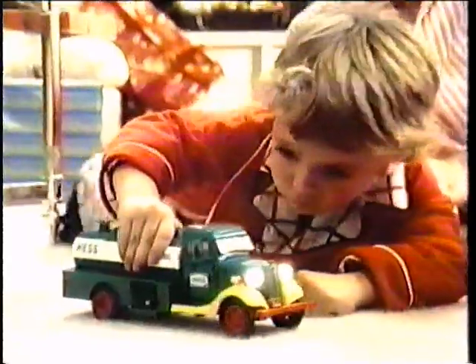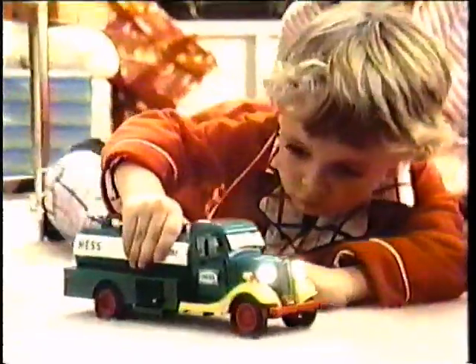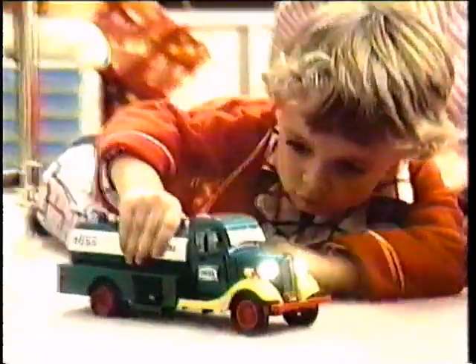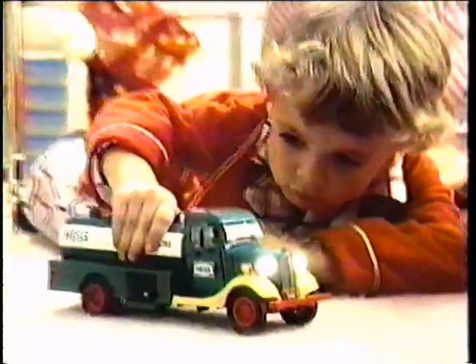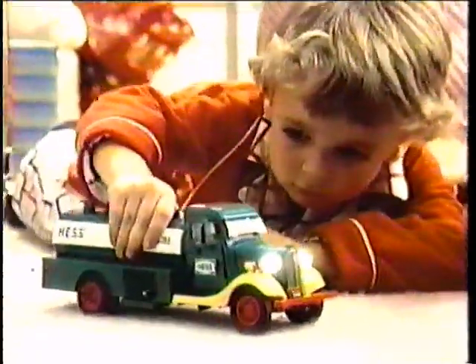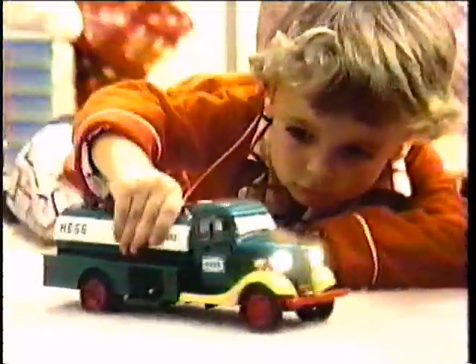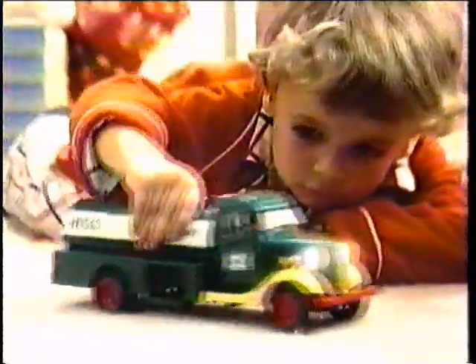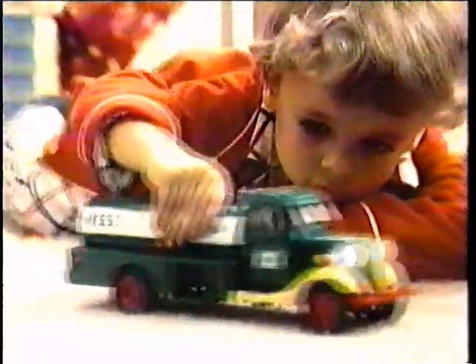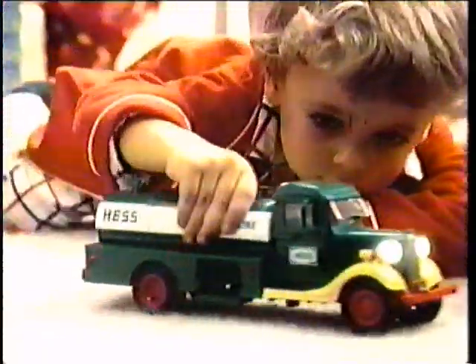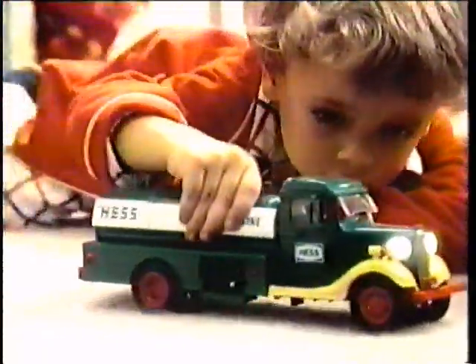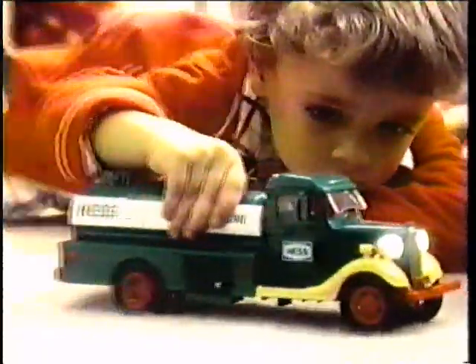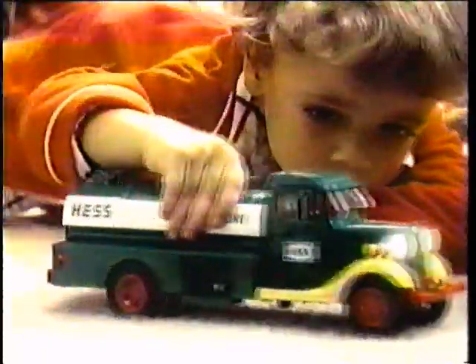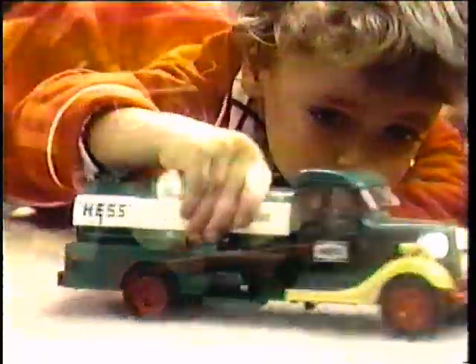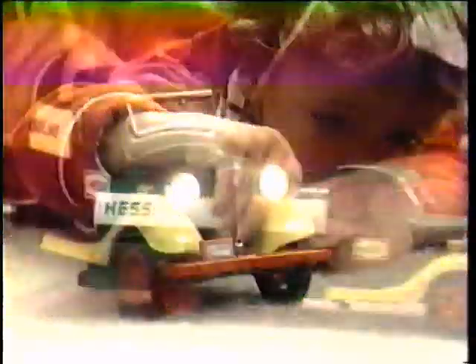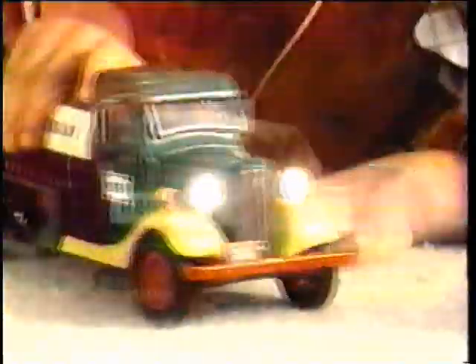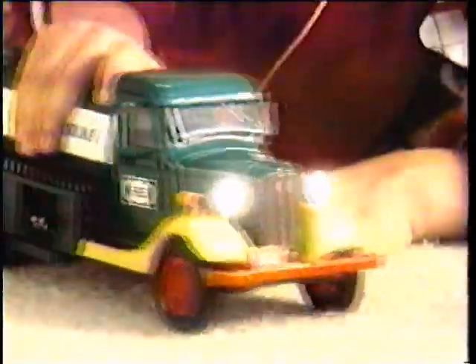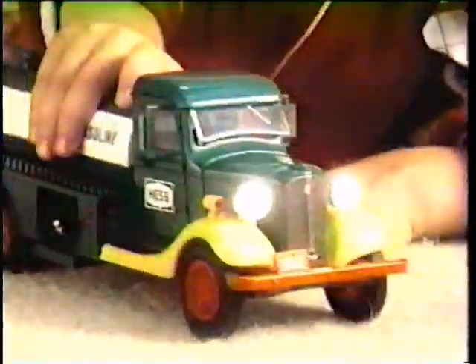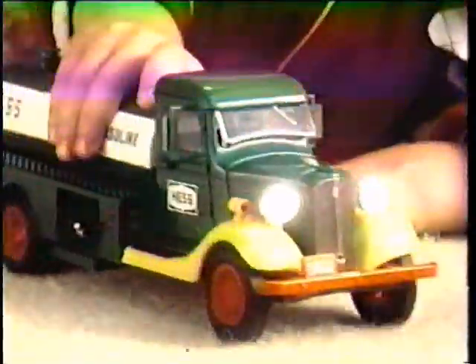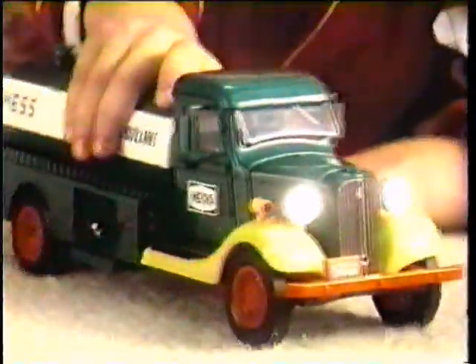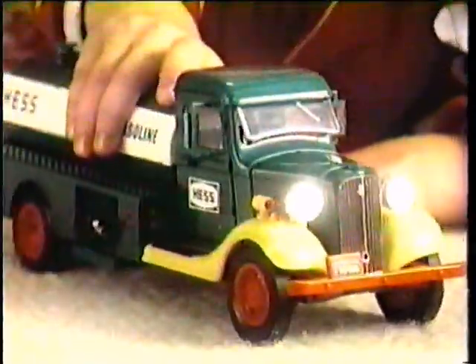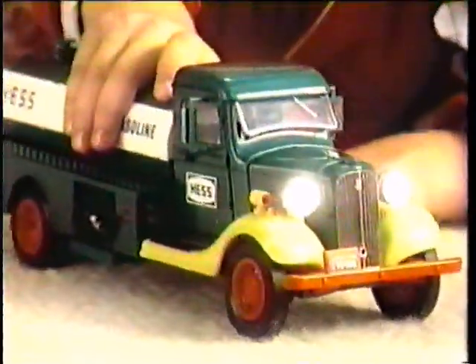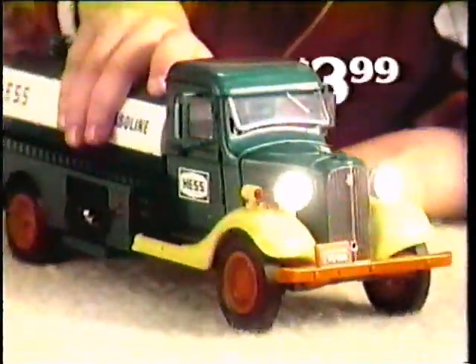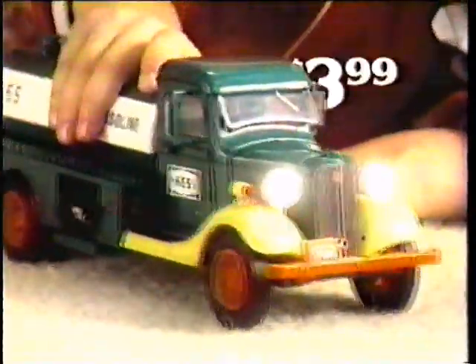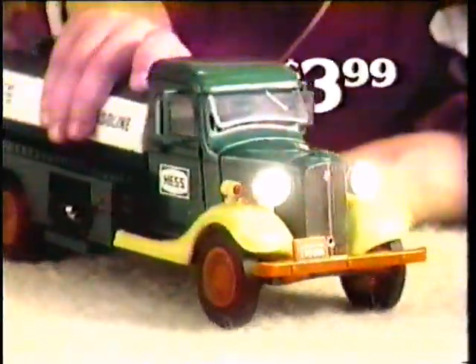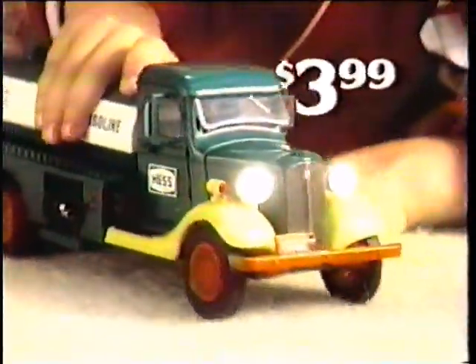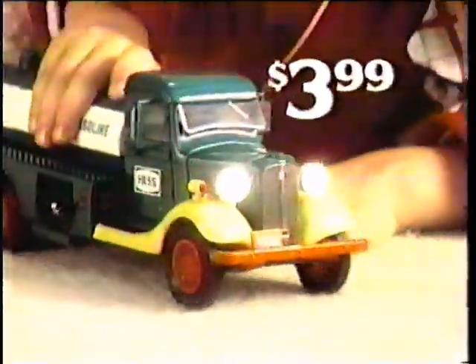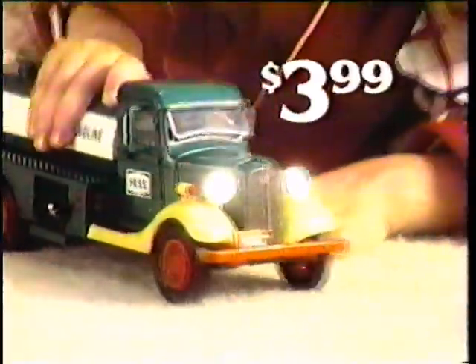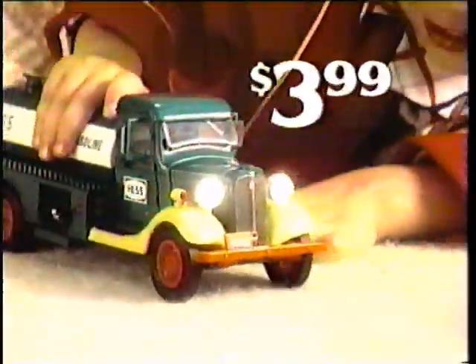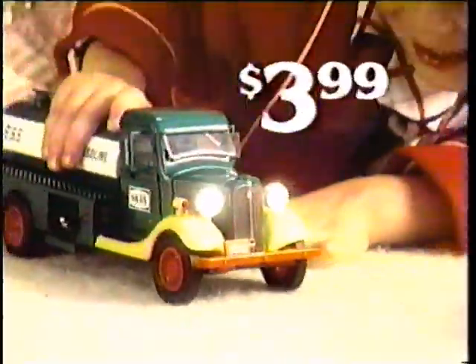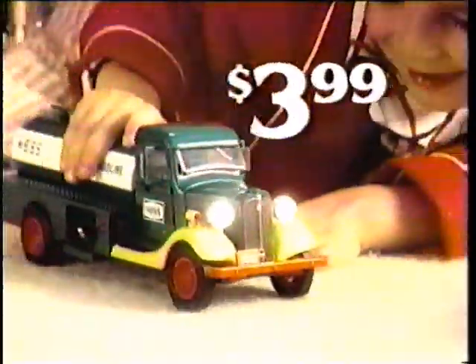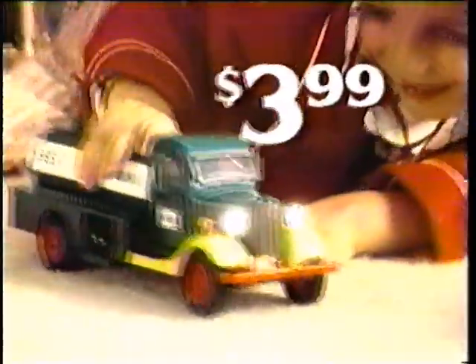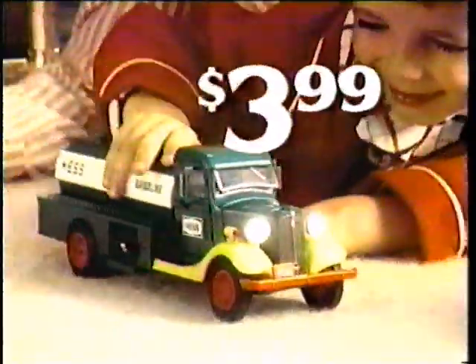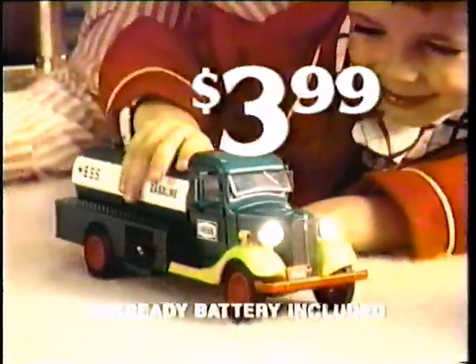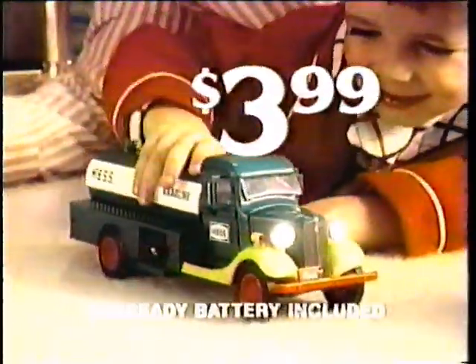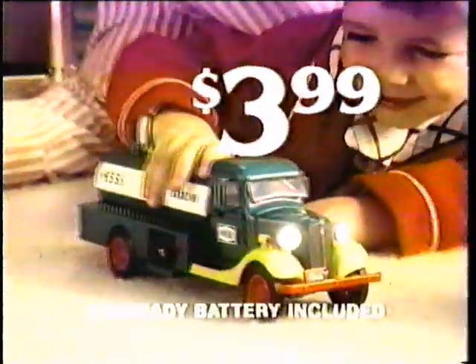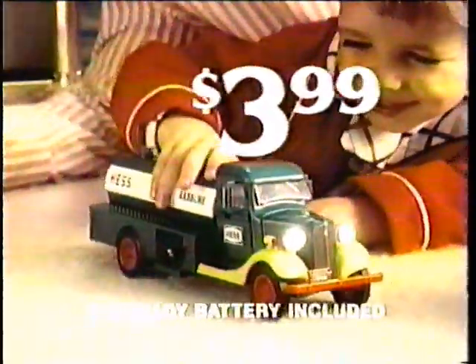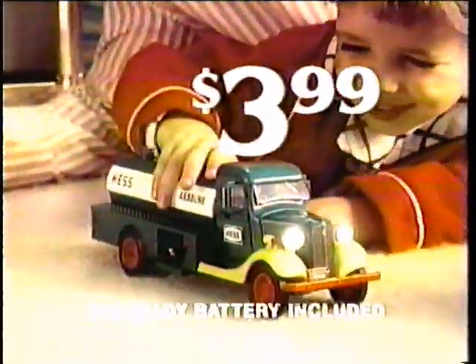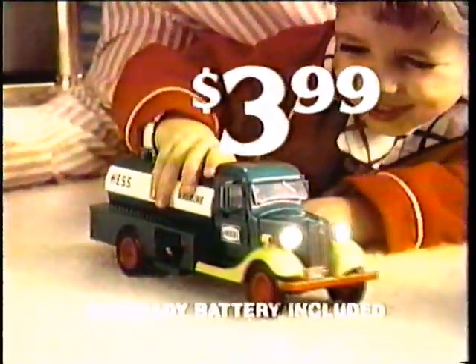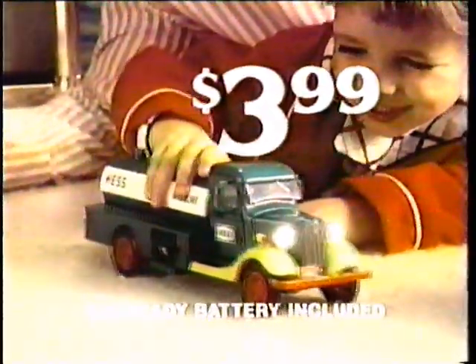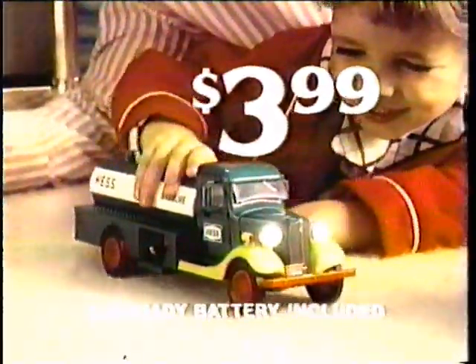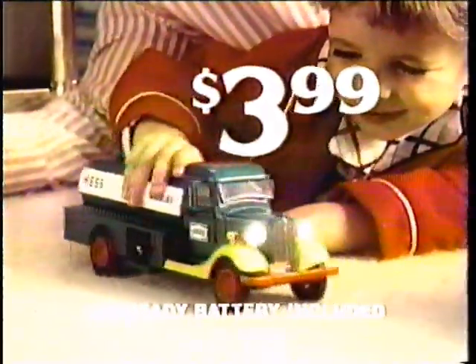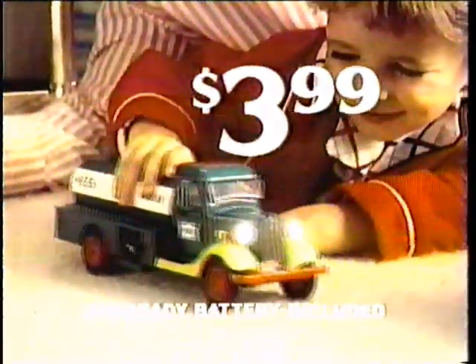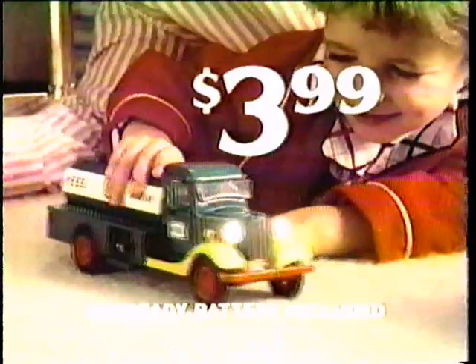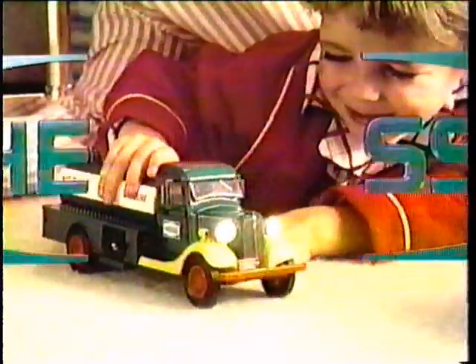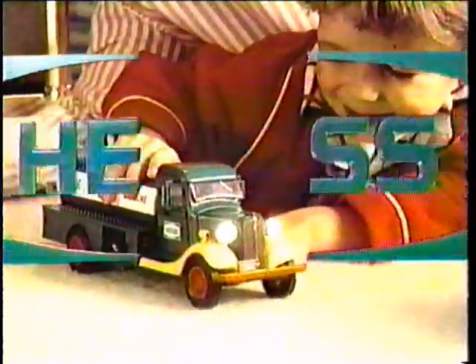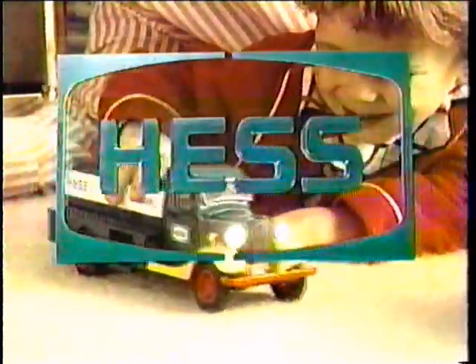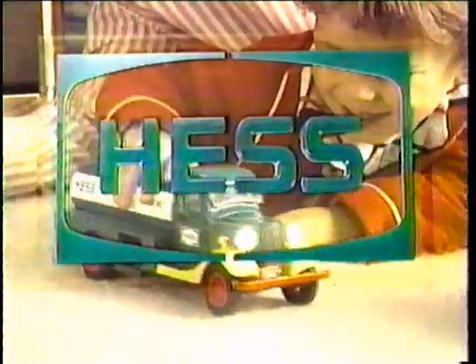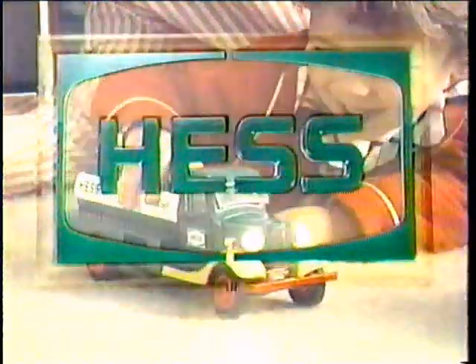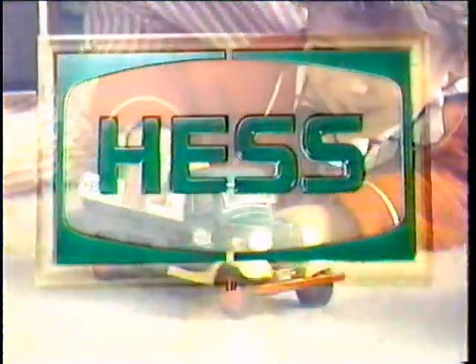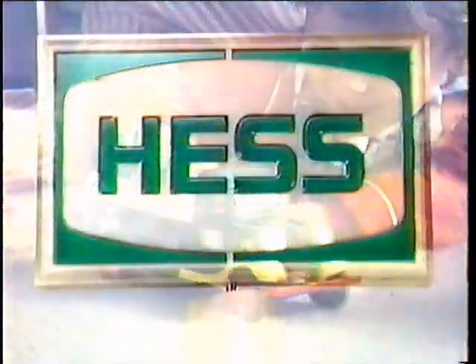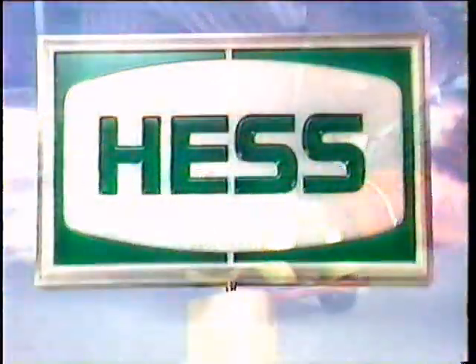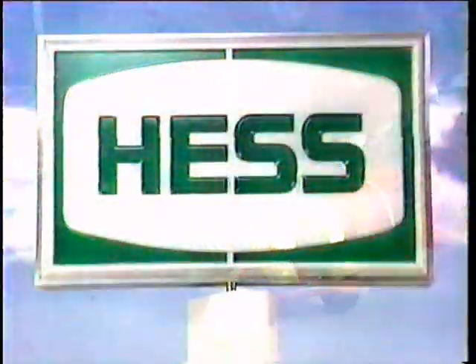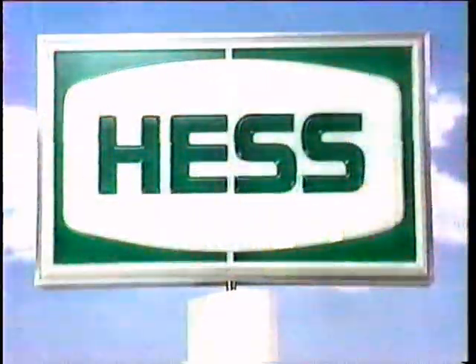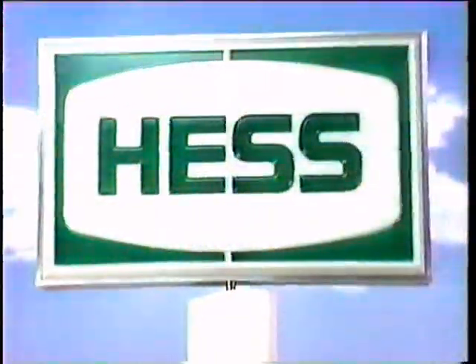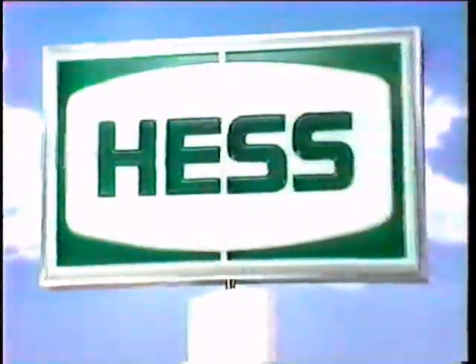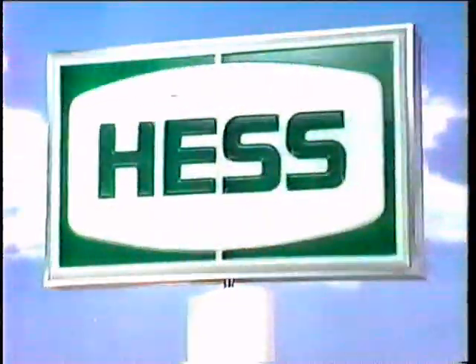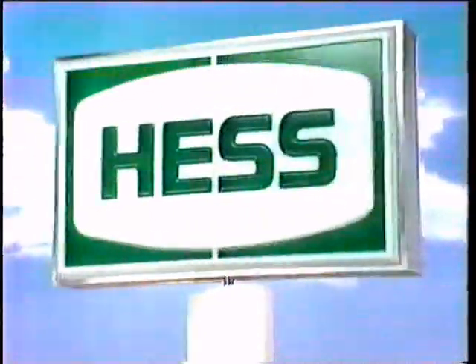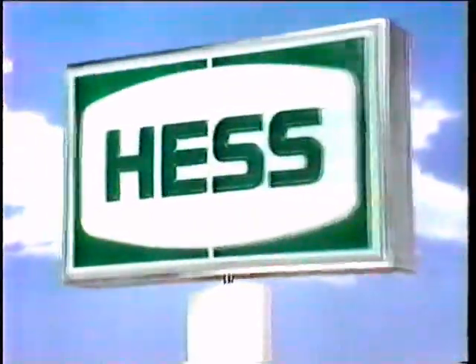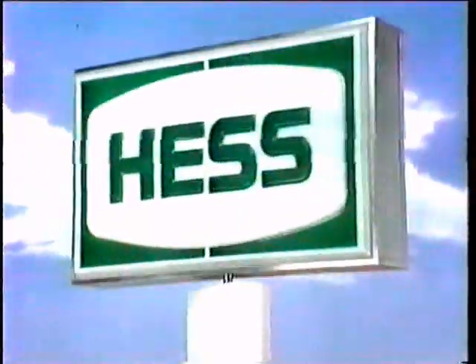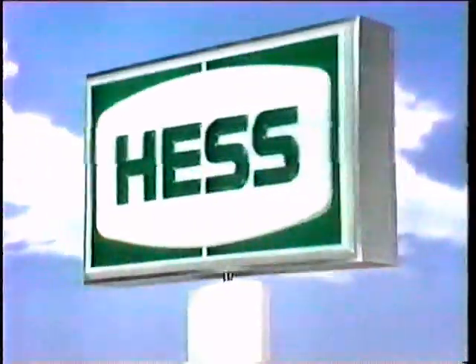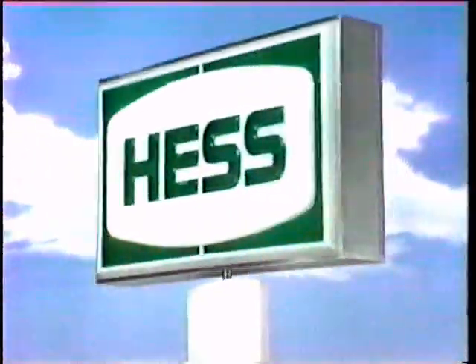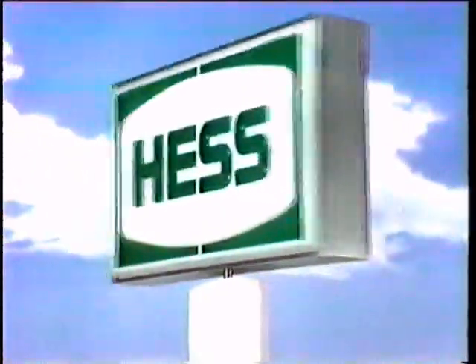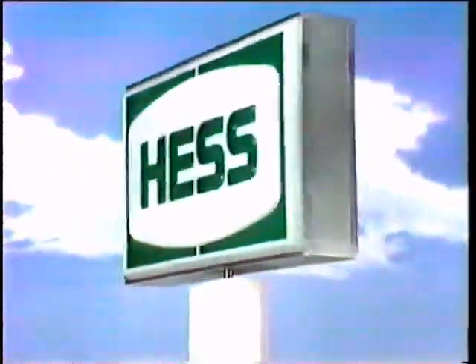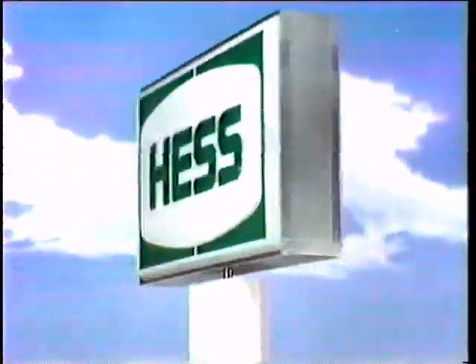Get this fully assembled Hess toy truck, ever-ready battery included, for $3.99 at Hess gasoline stations. Season's greetings from the people at Hess.